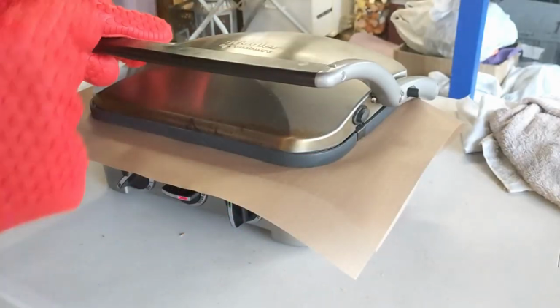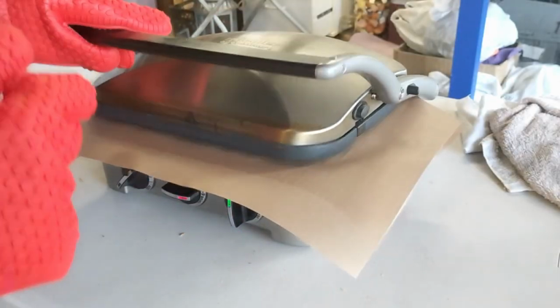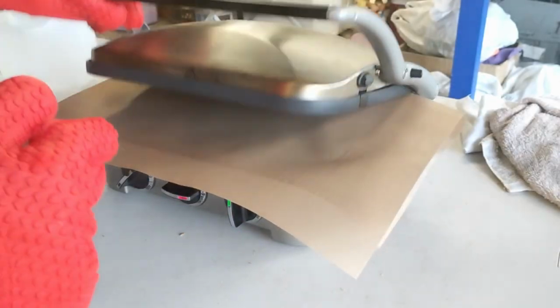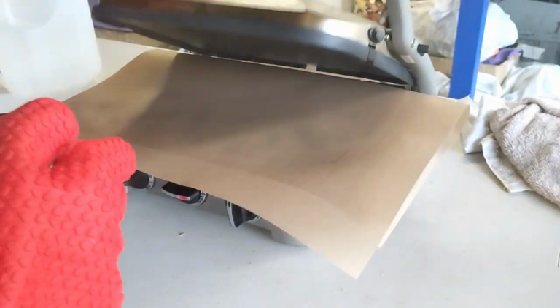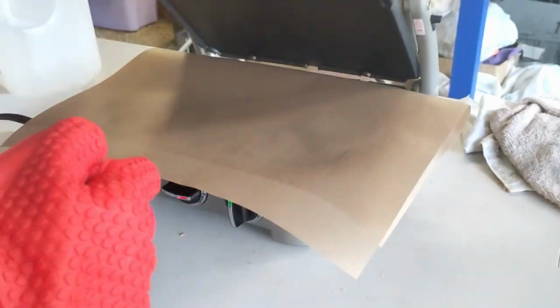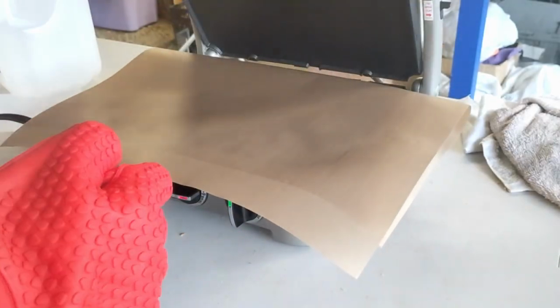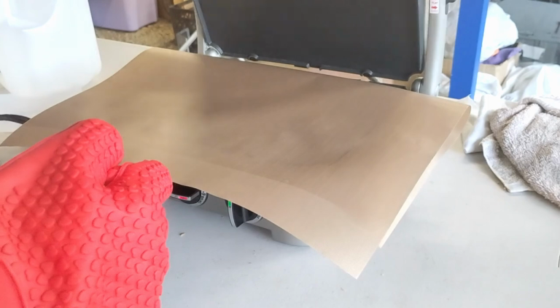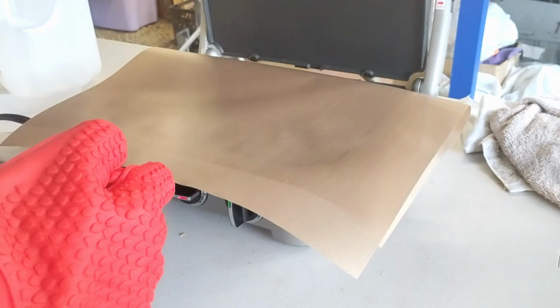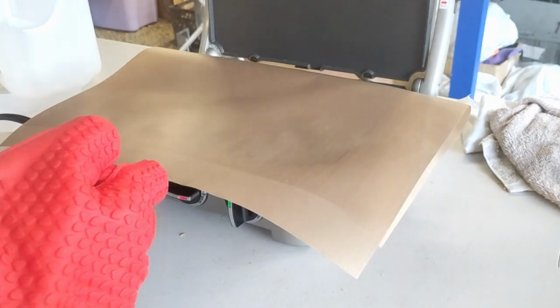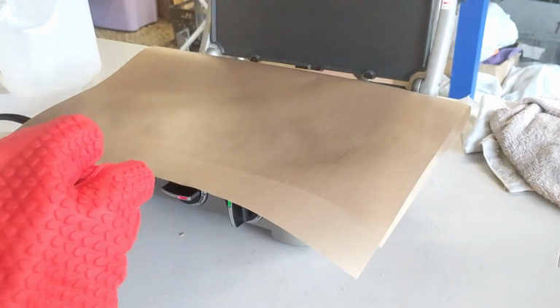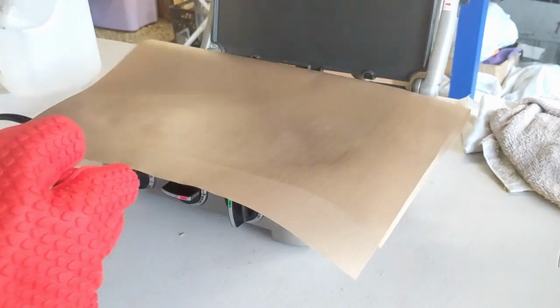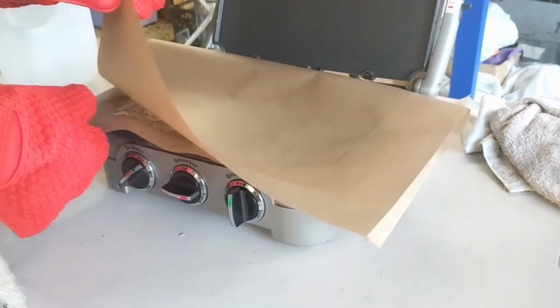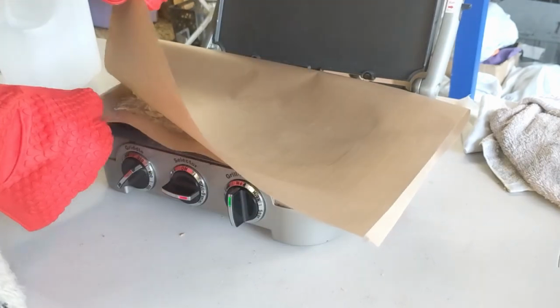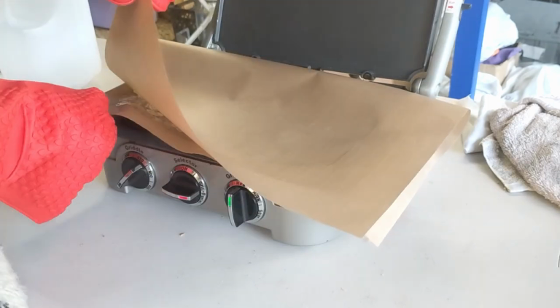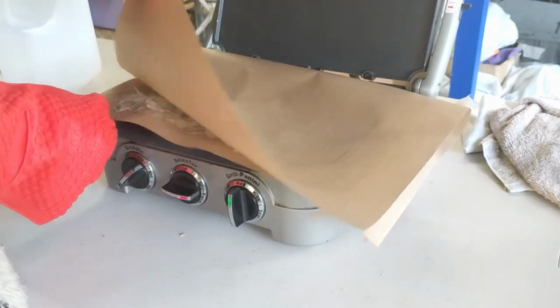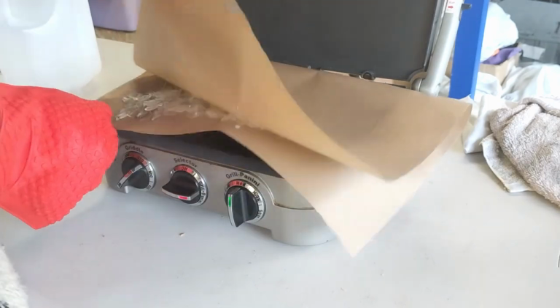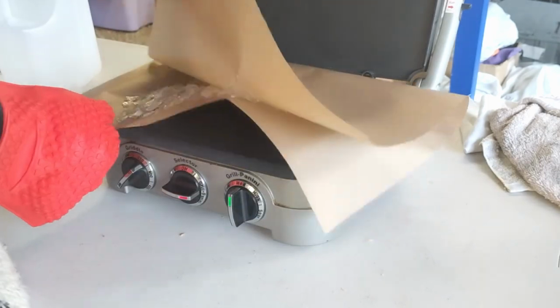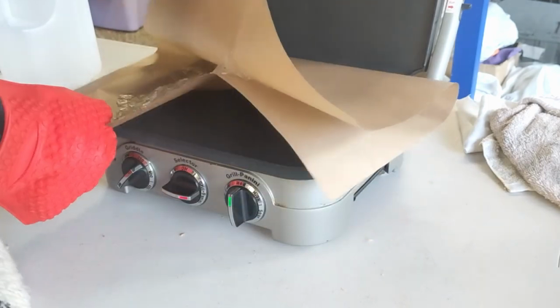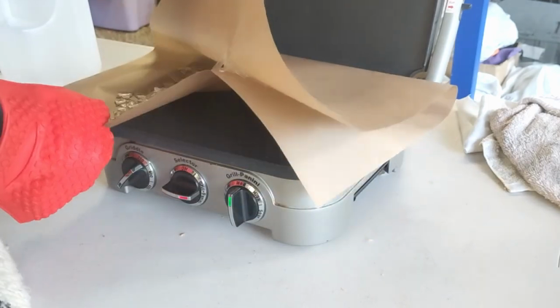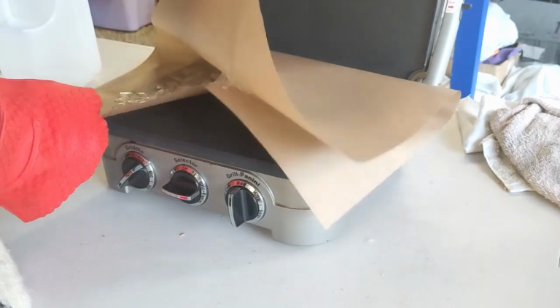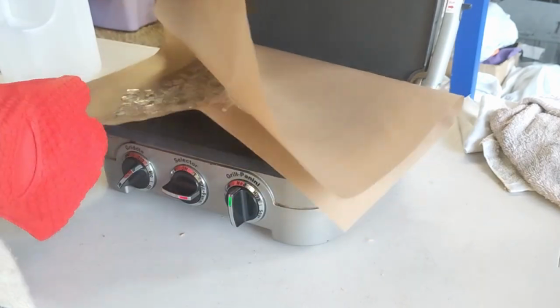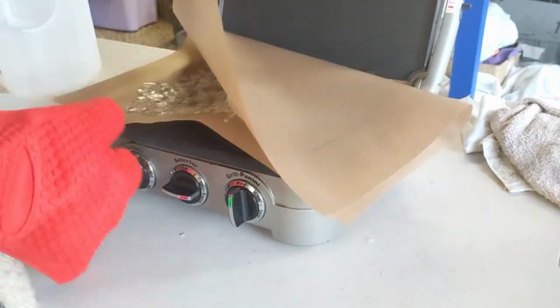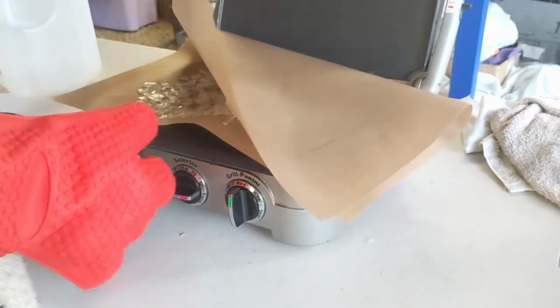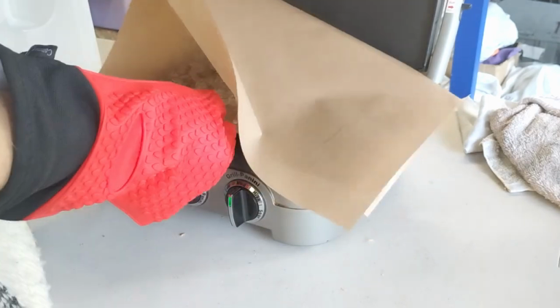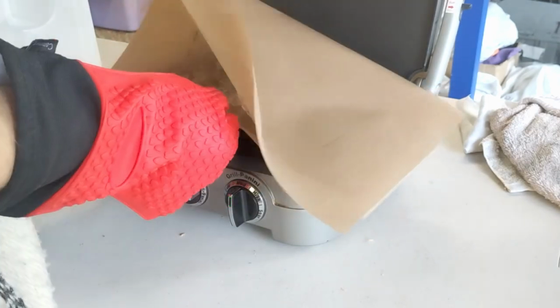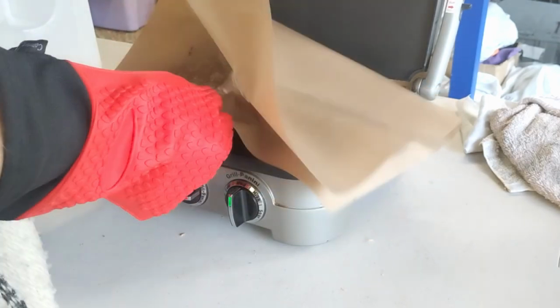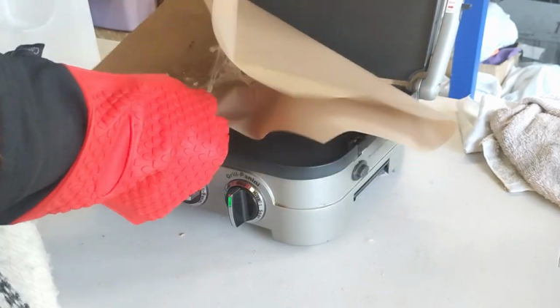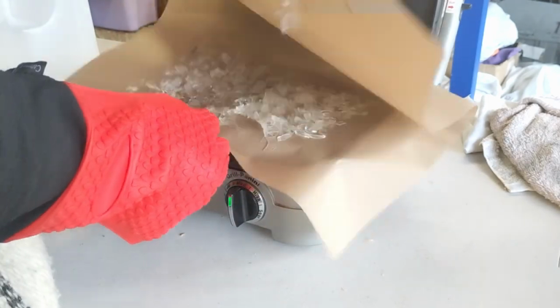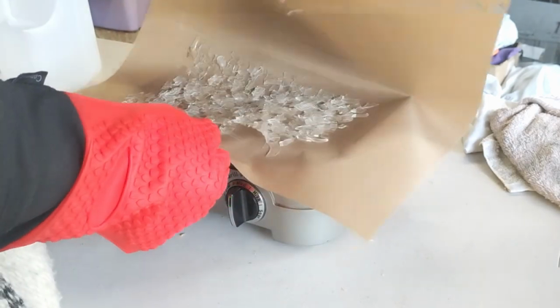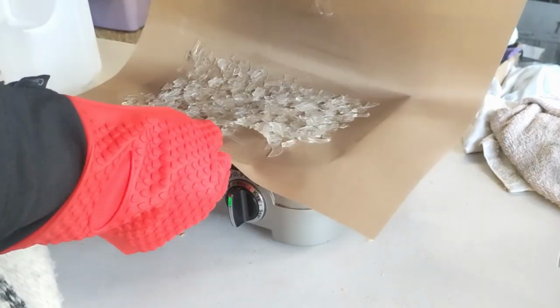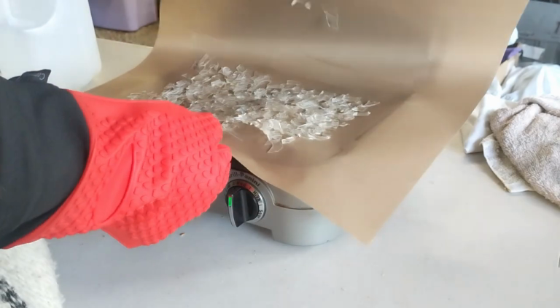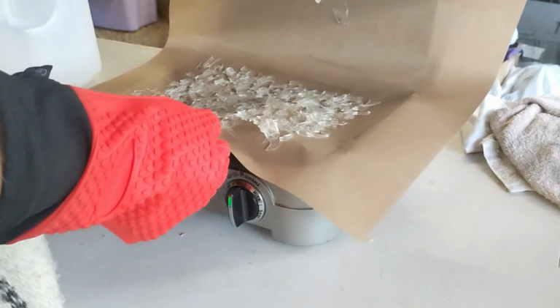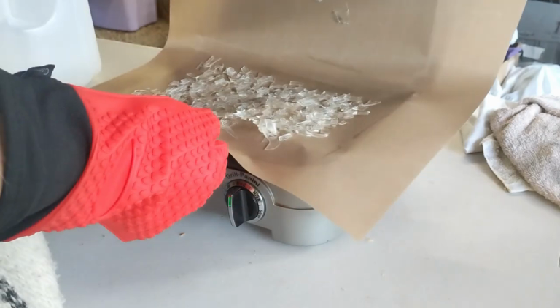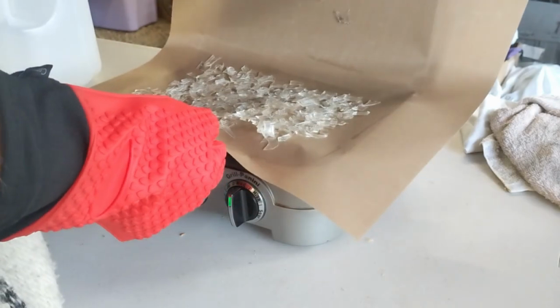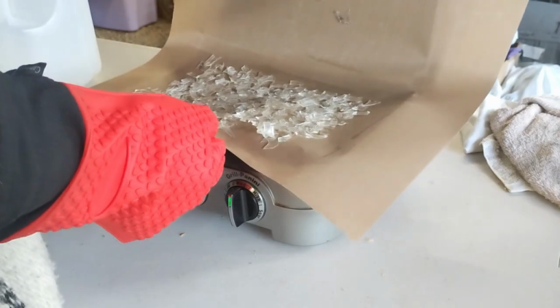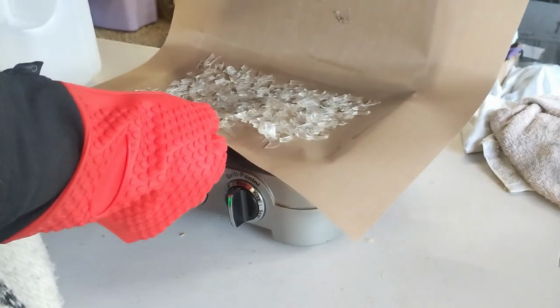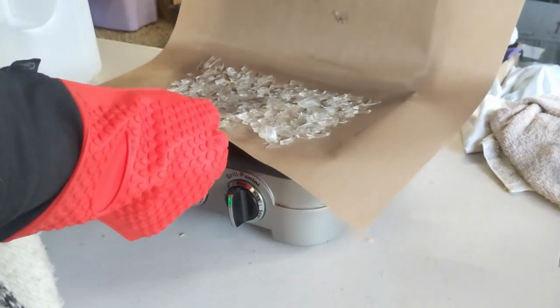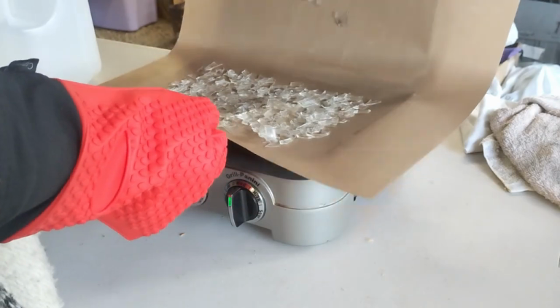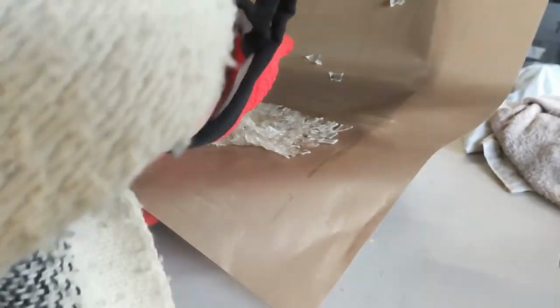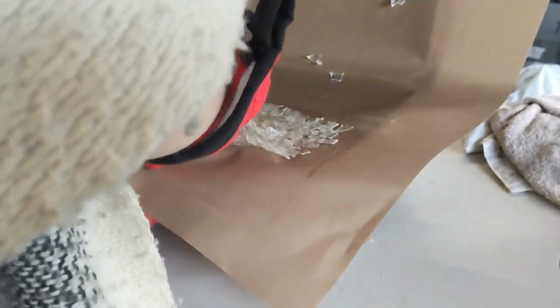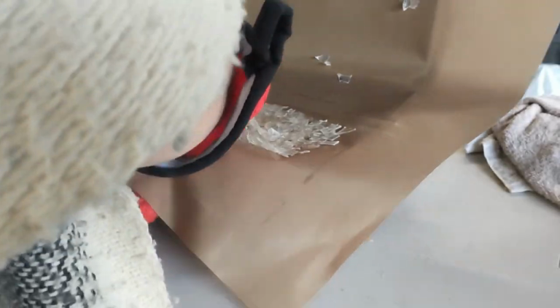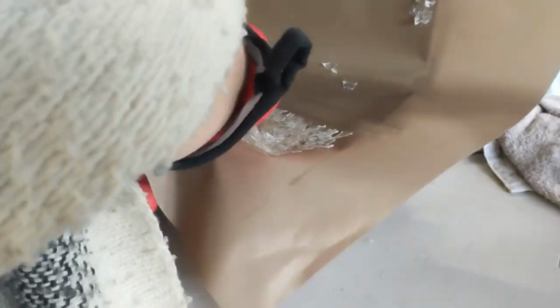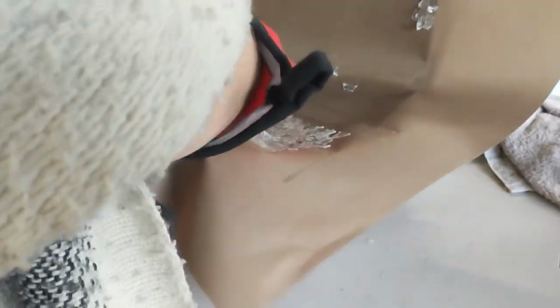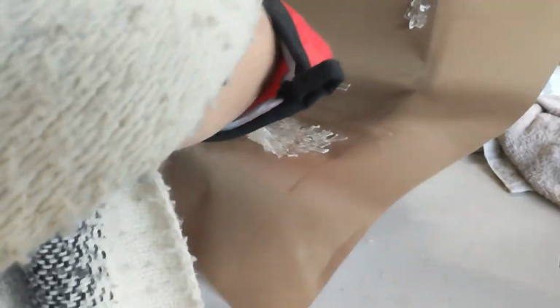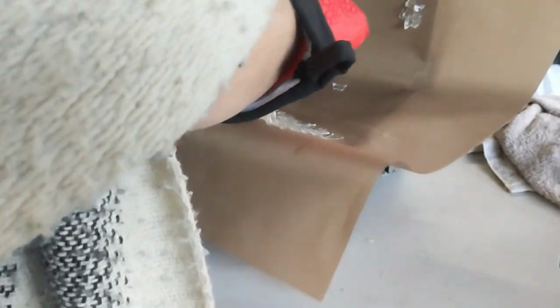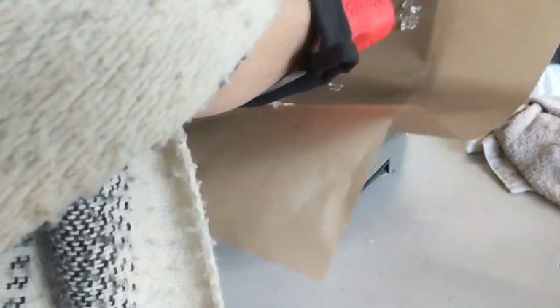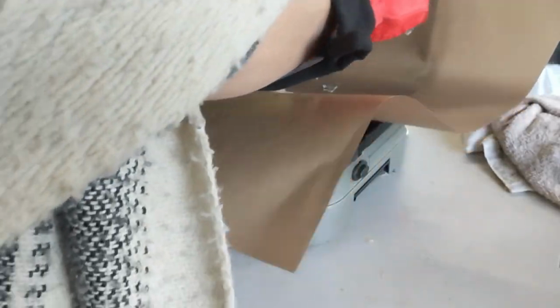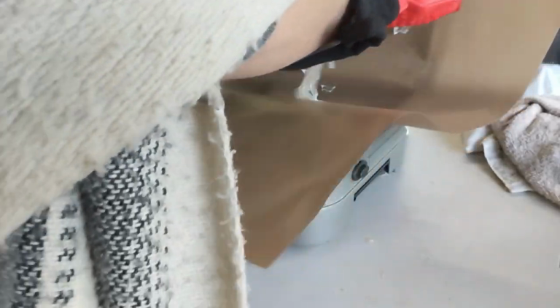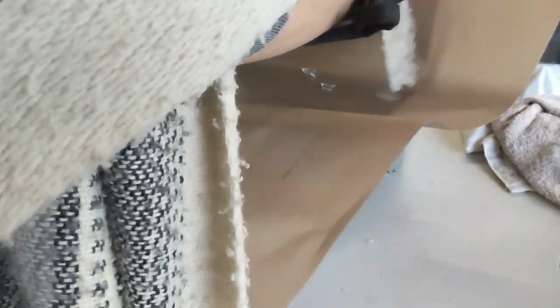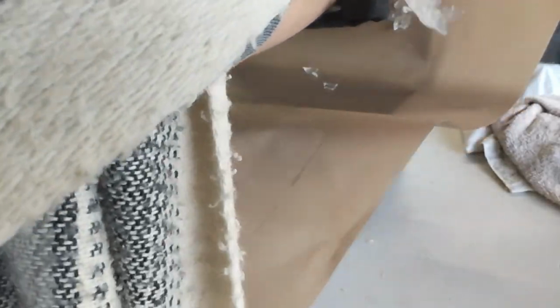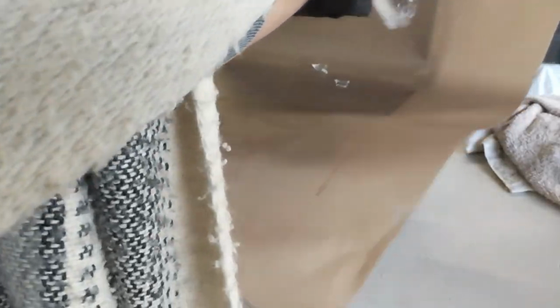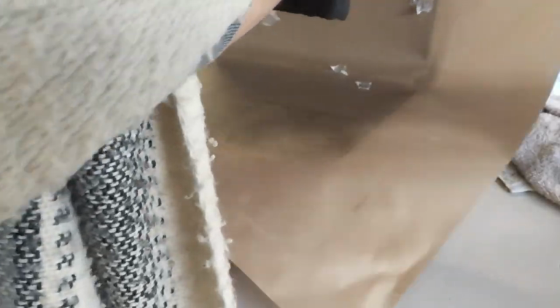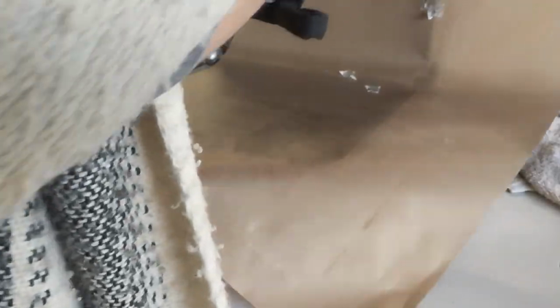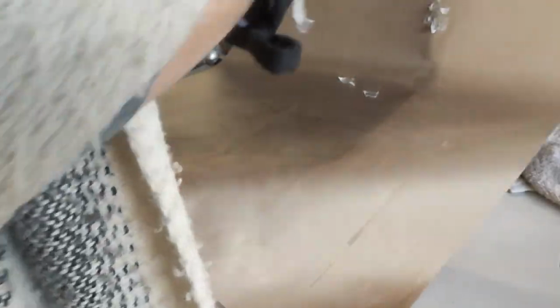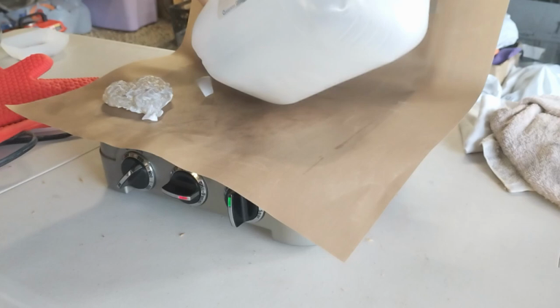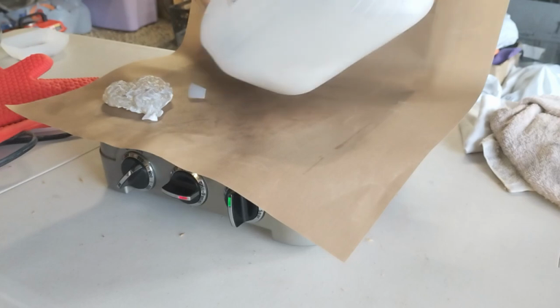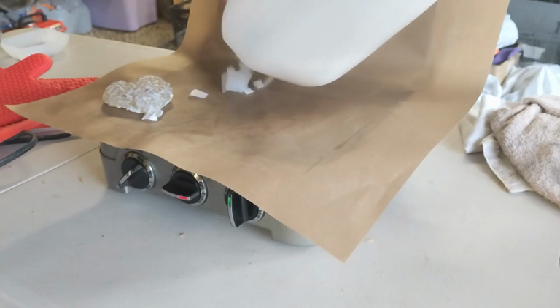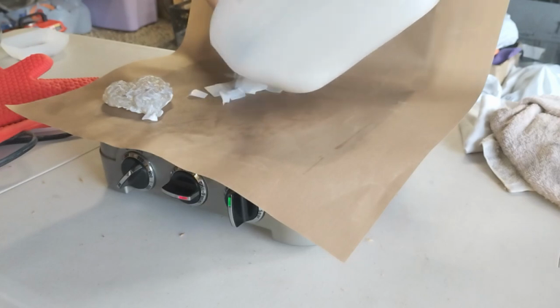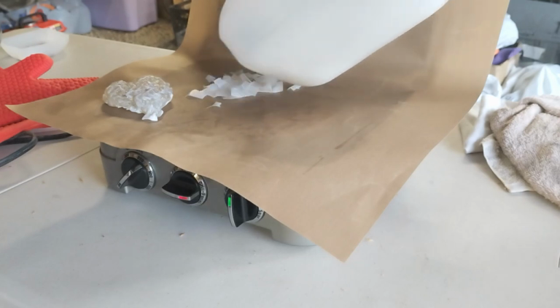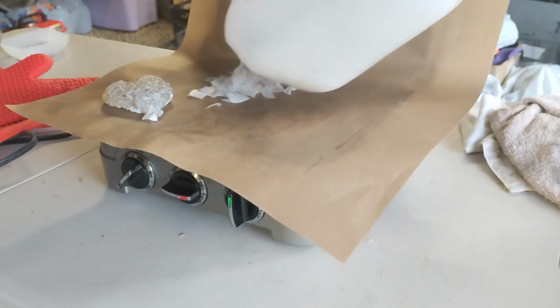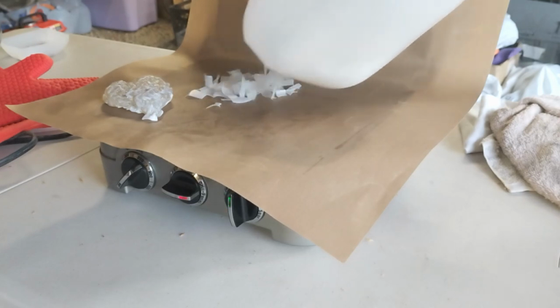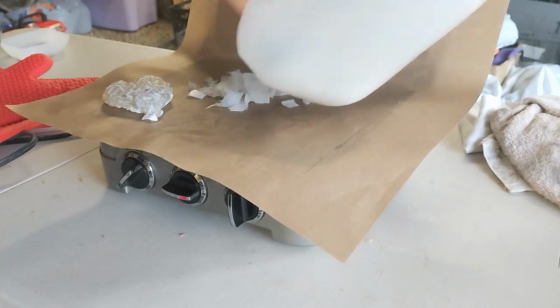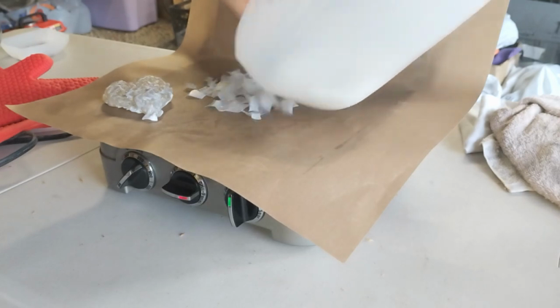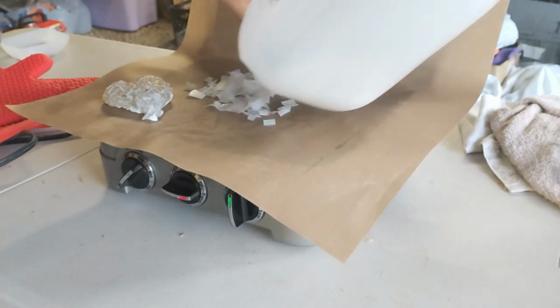Put on the gloves — it is hot, you will get burned. Whip that junk out, fold it up into a chunk, and then put in a bit more.